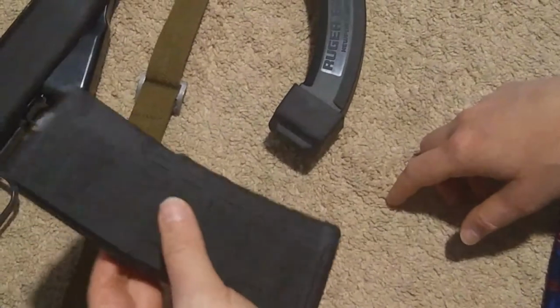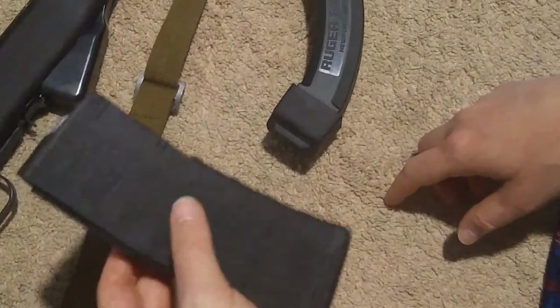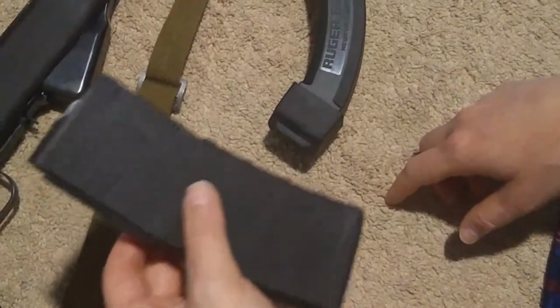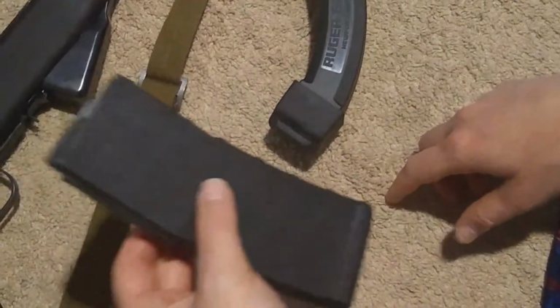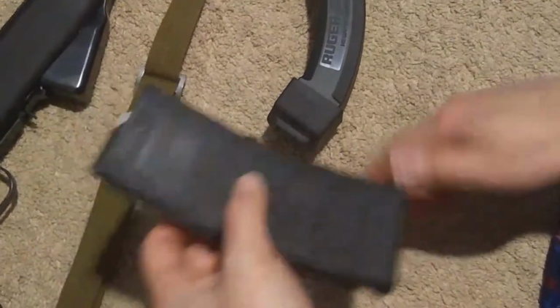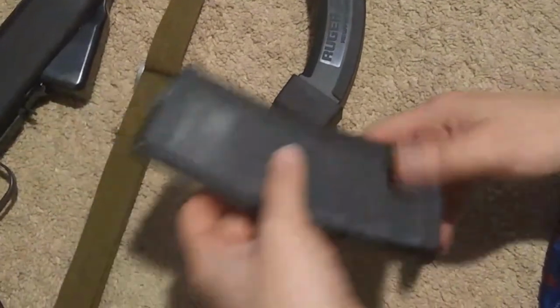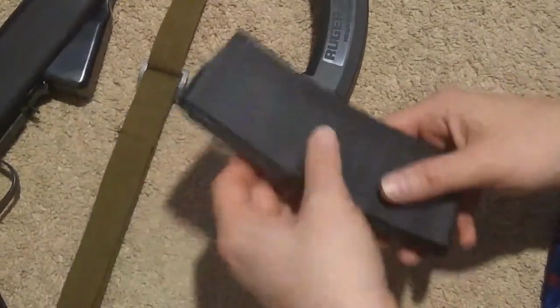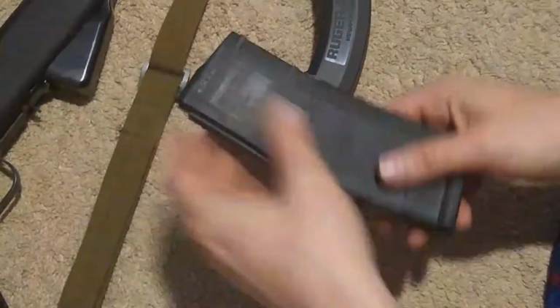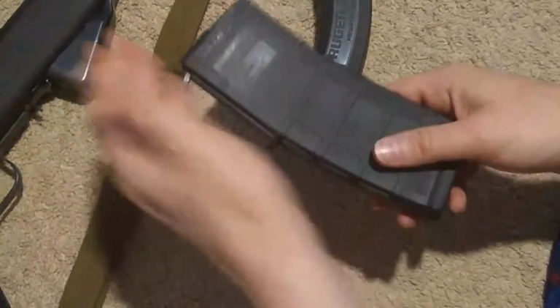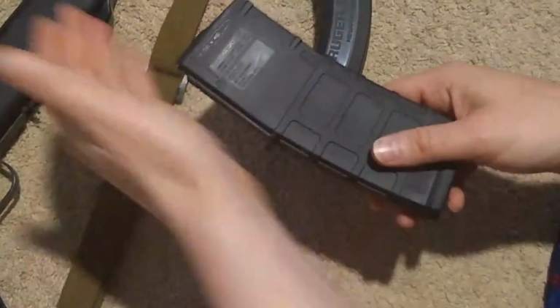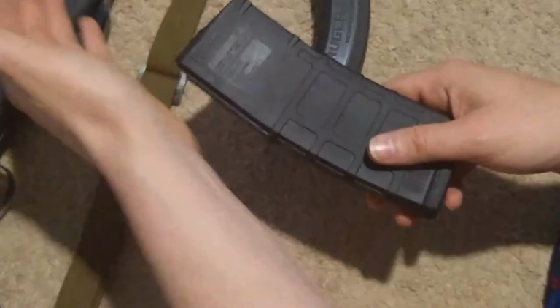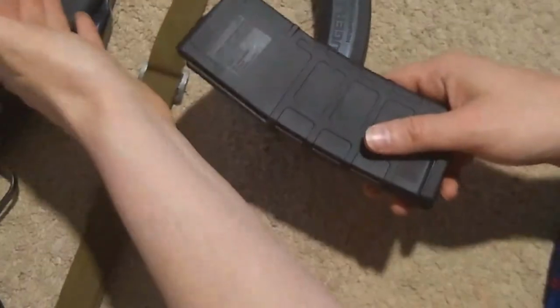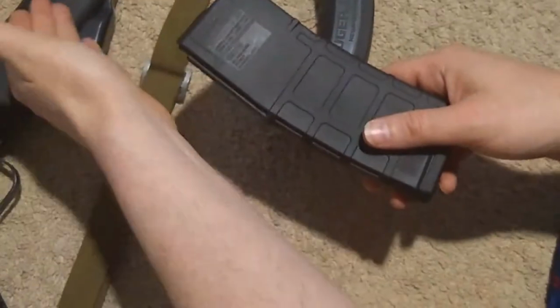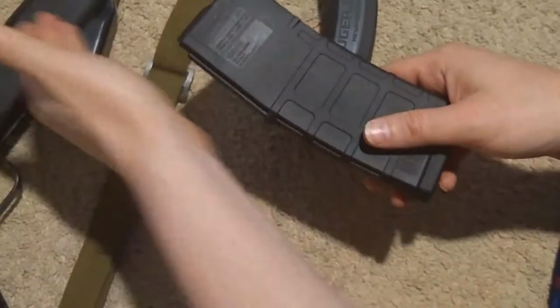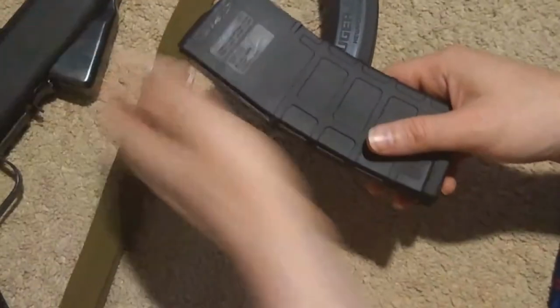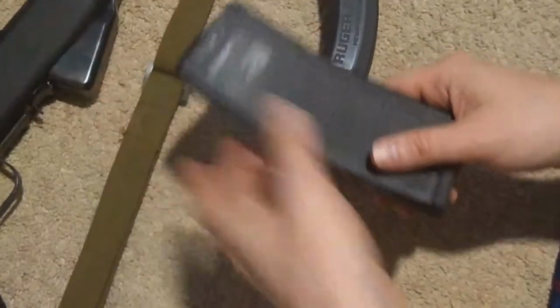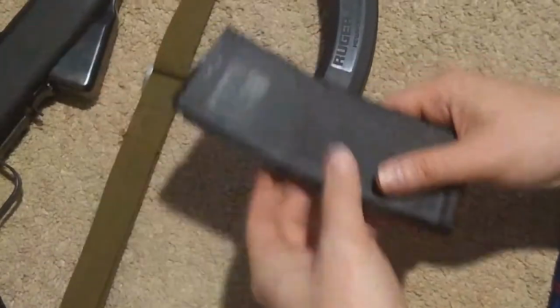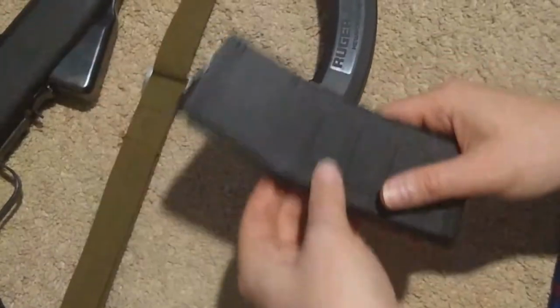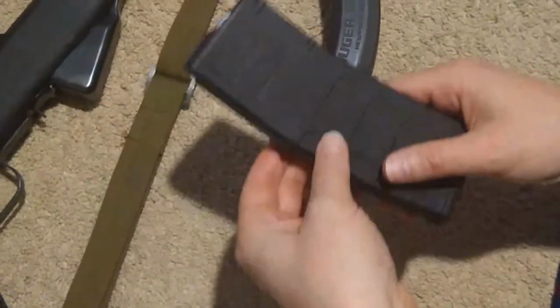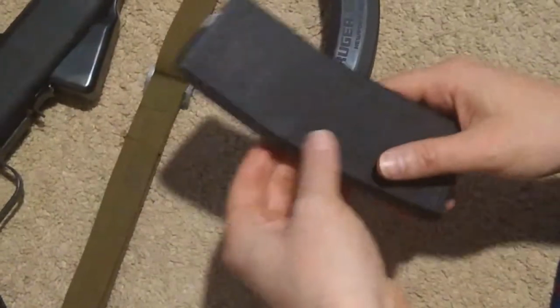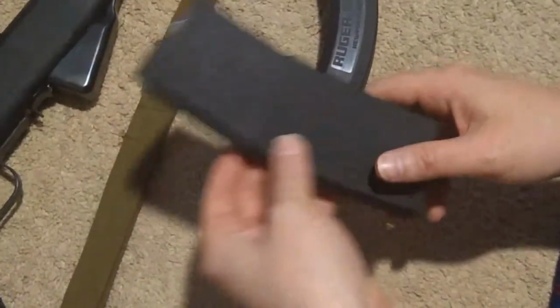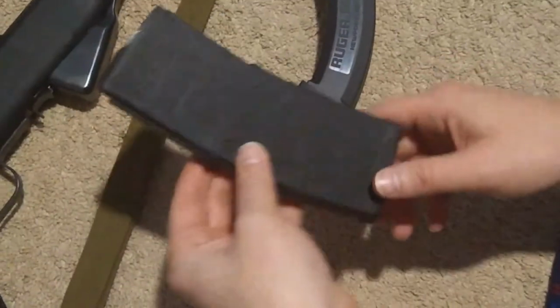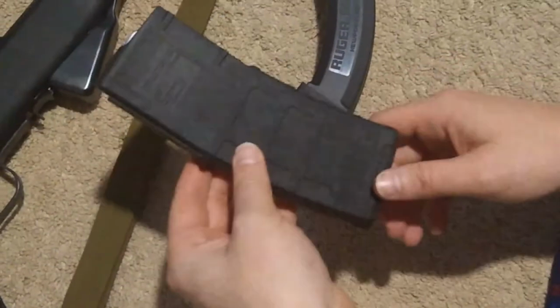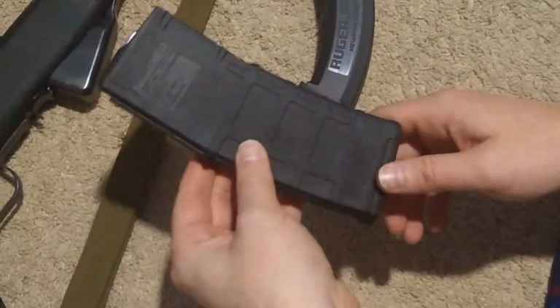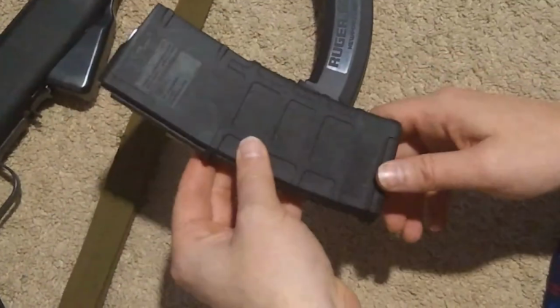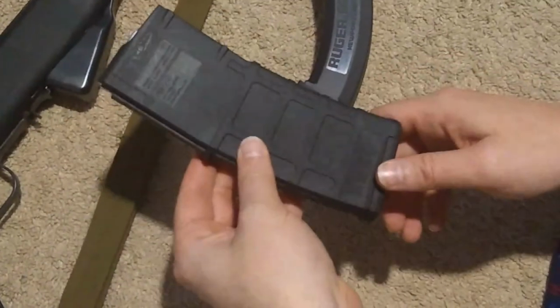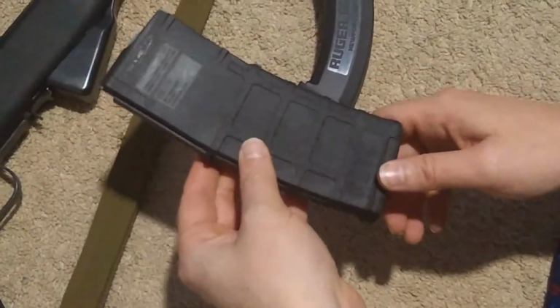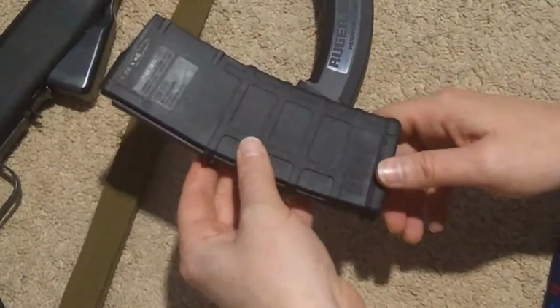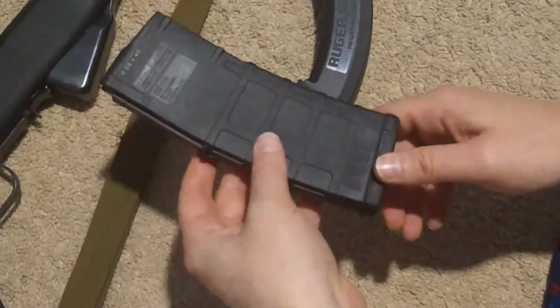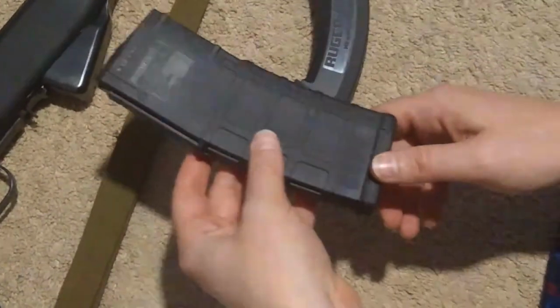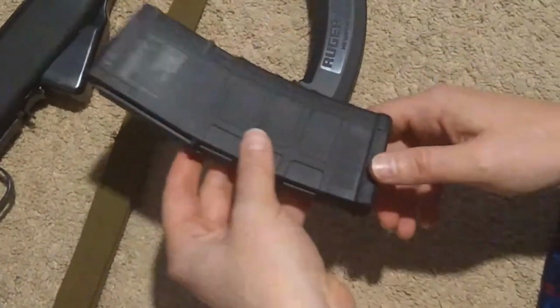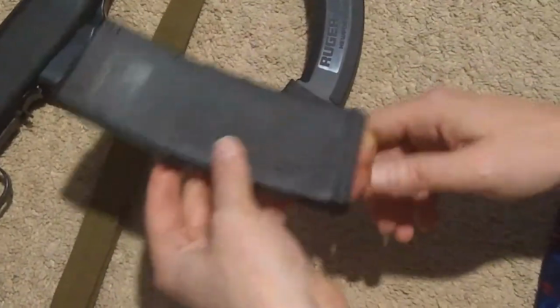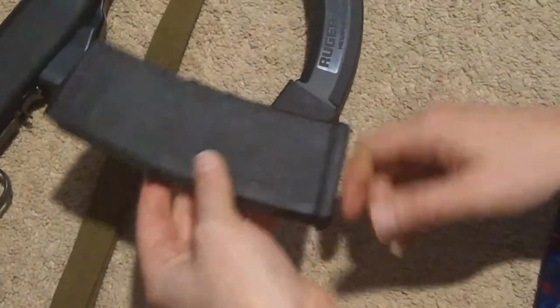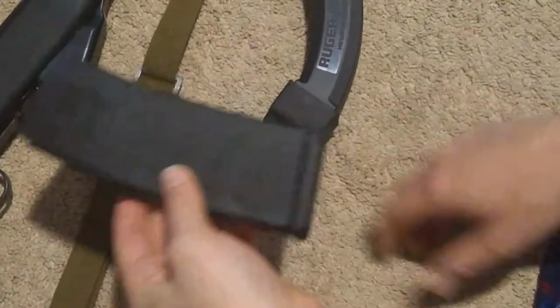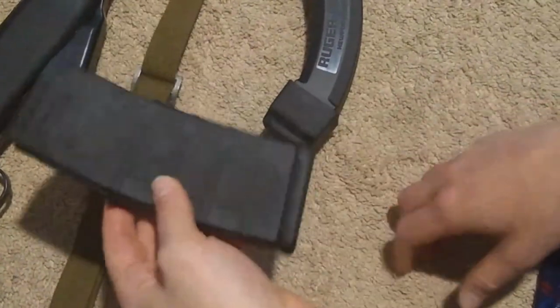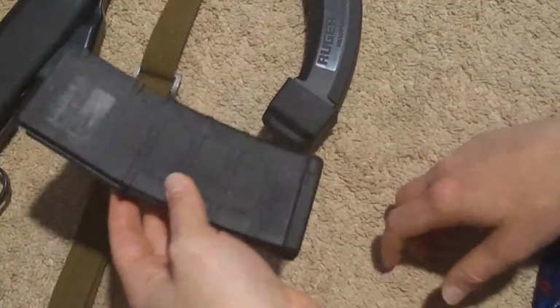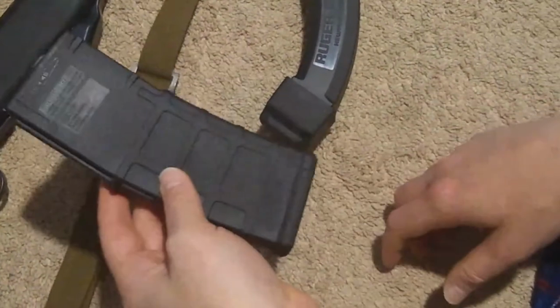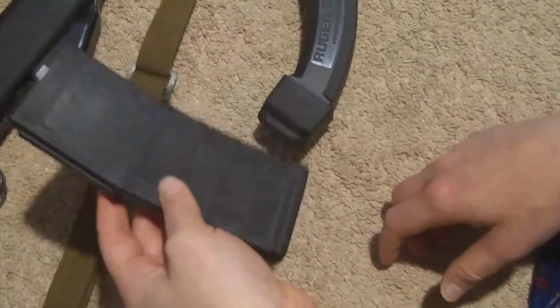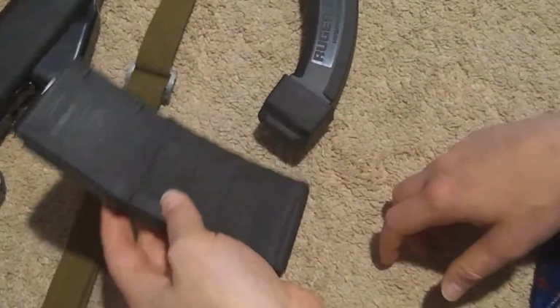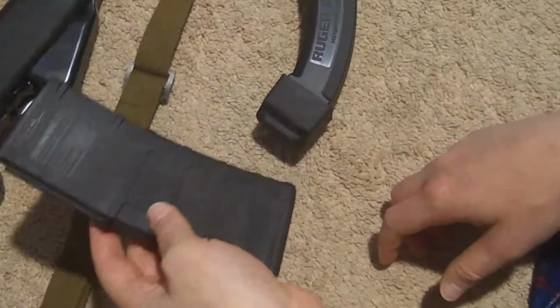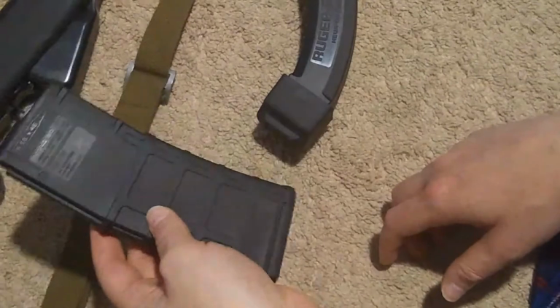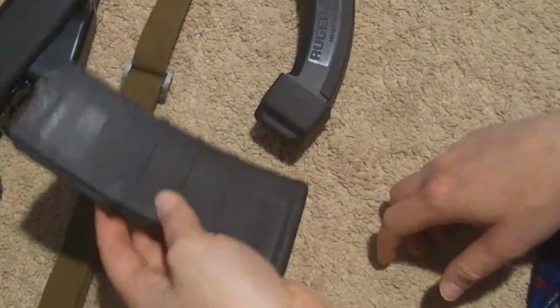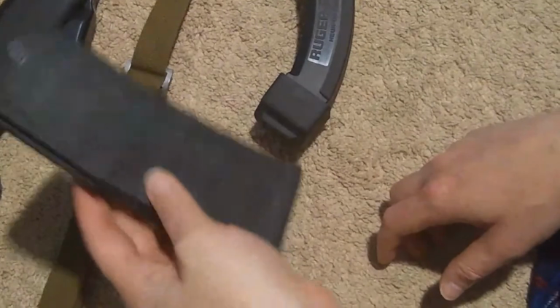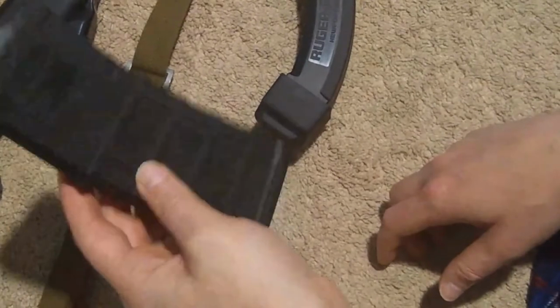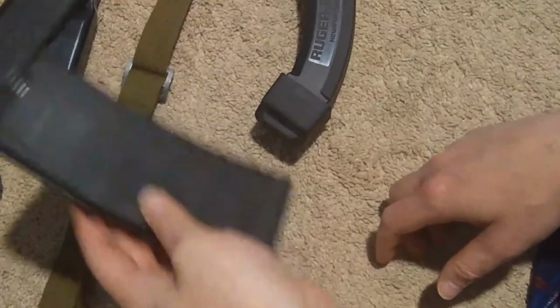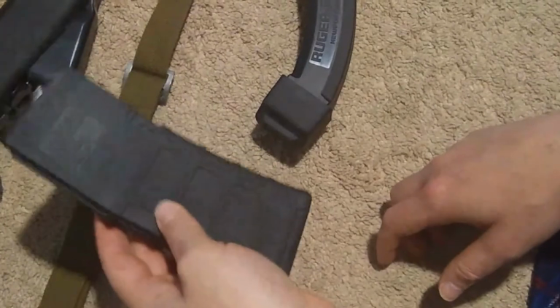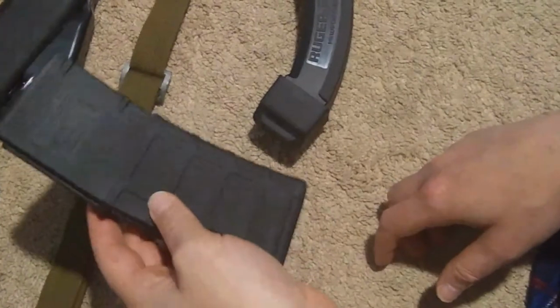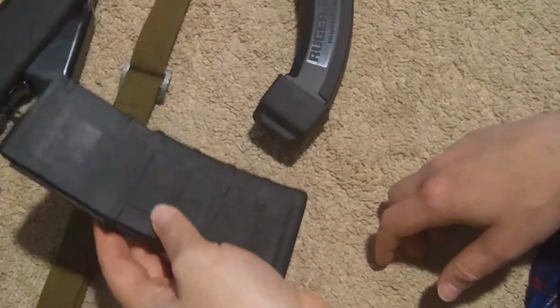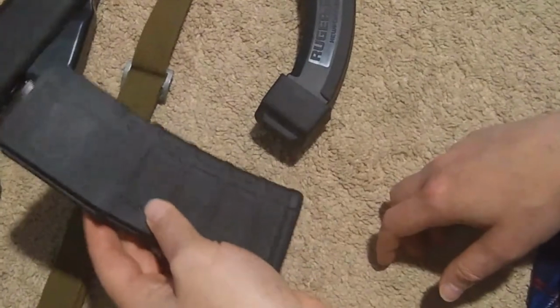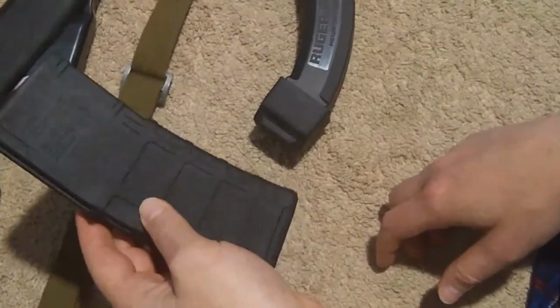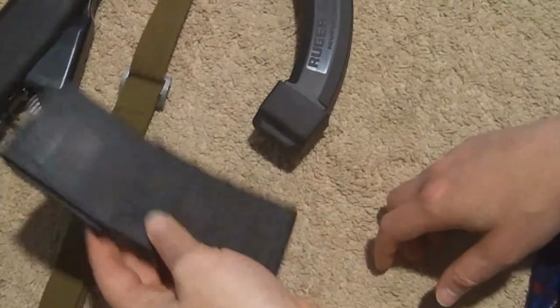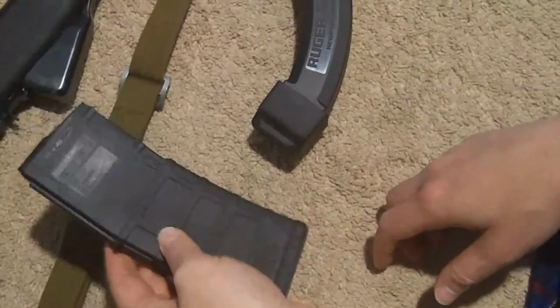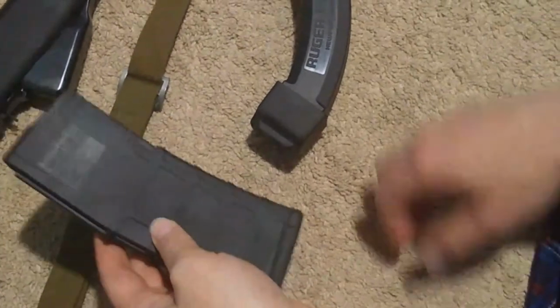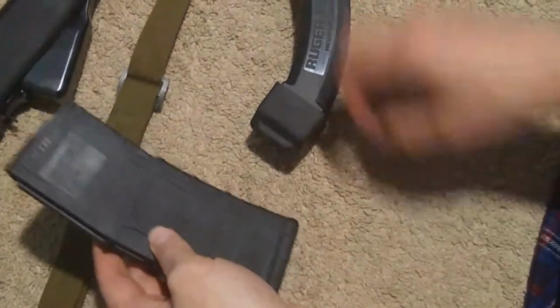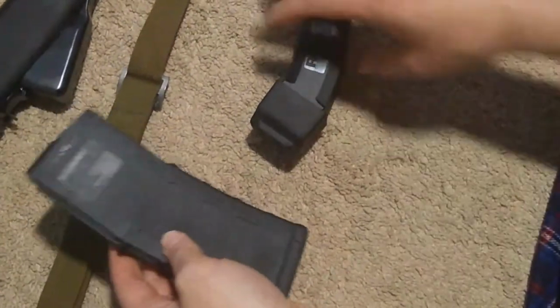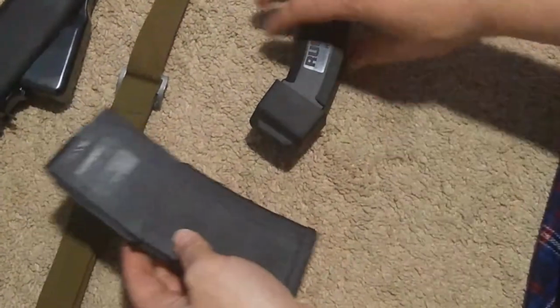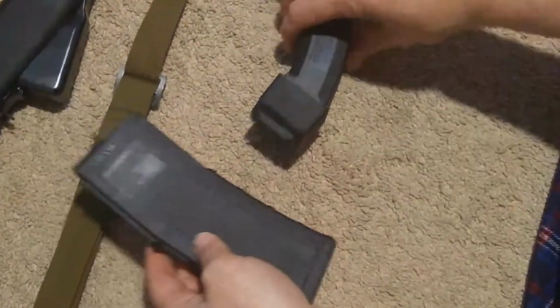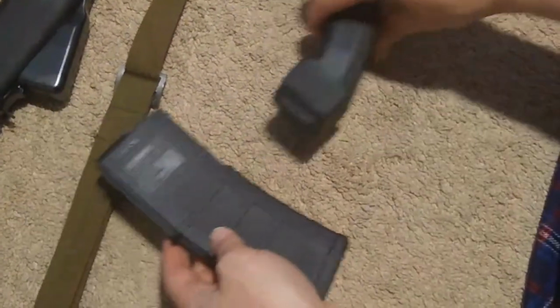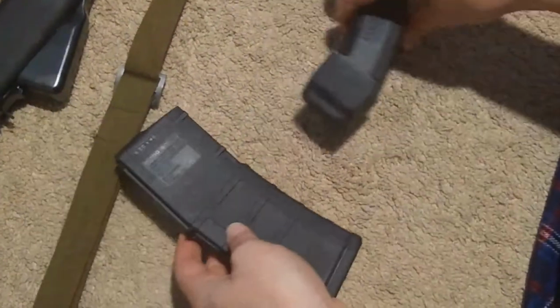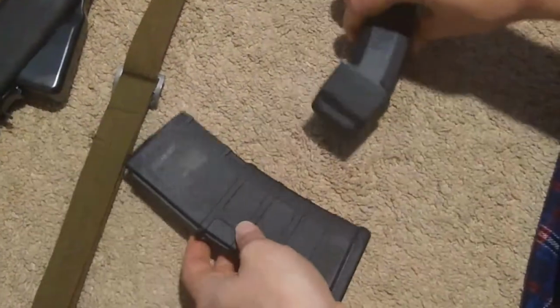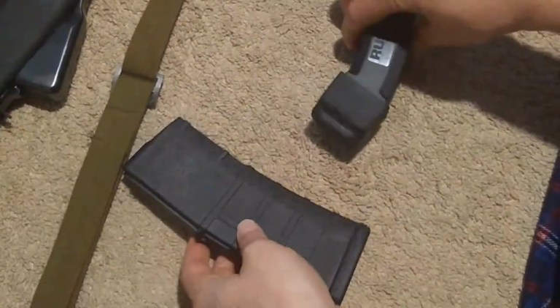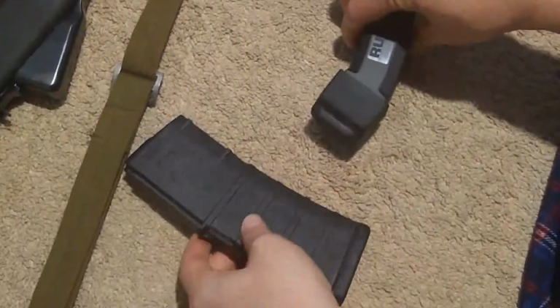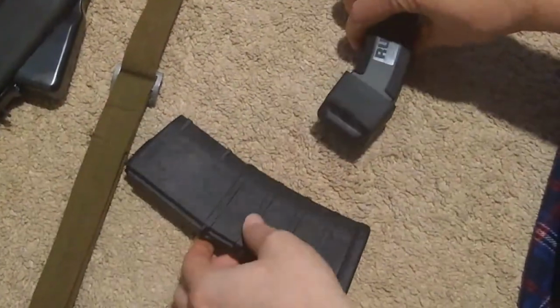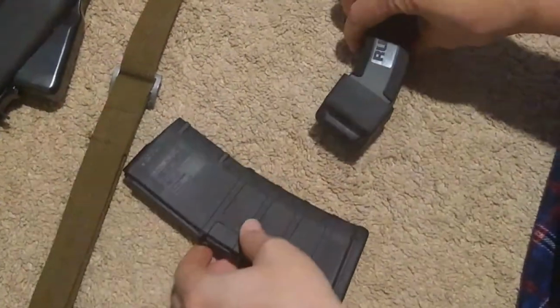Clips are used to hold ammunition to be loaded into magazines — detachable or fixed. Magazines hold the ammunition and provide it directly to the gun for firing. That's the difference between a magazine and a clip.